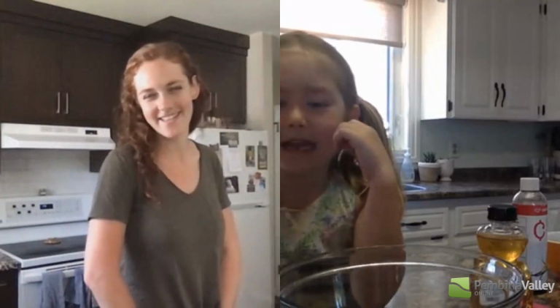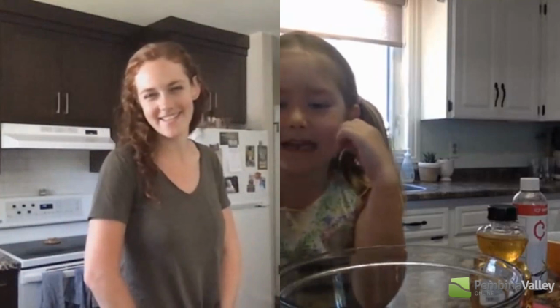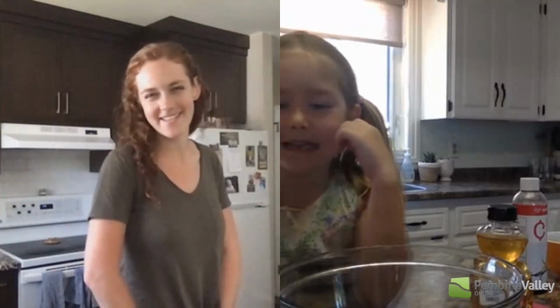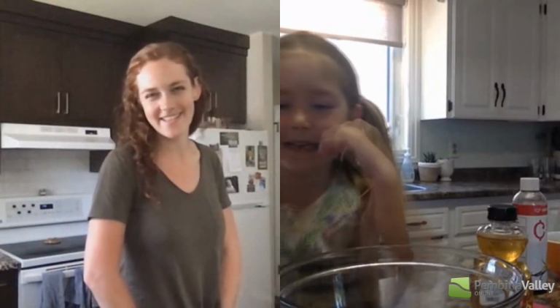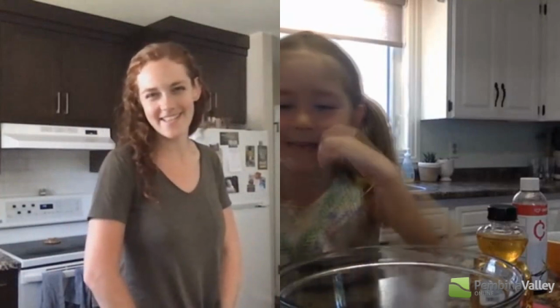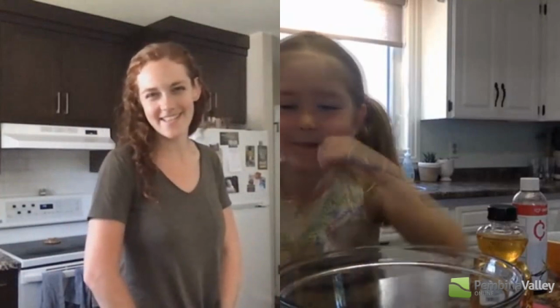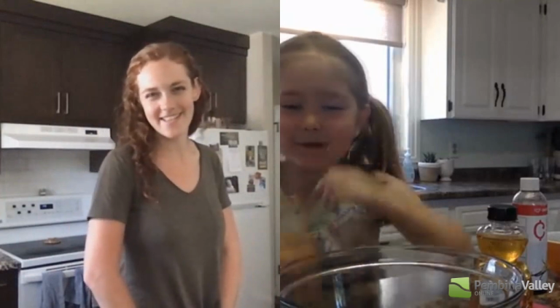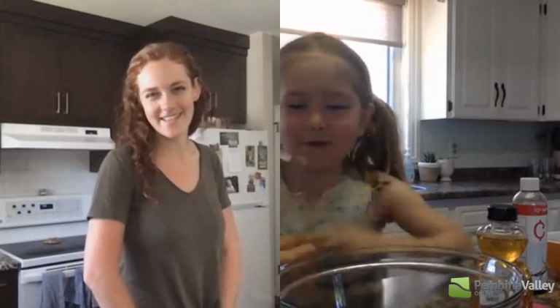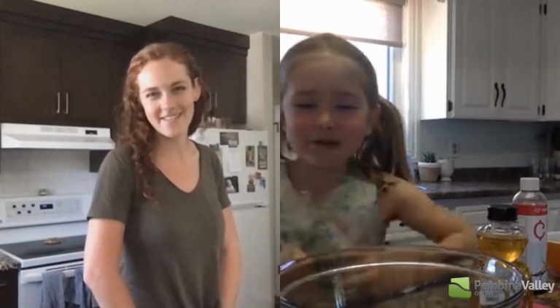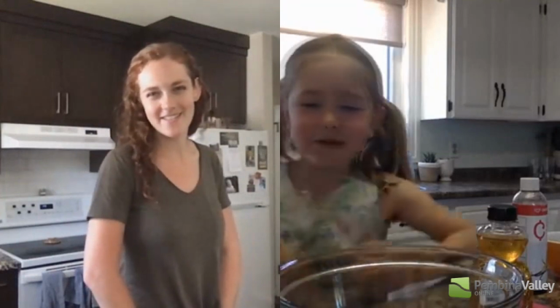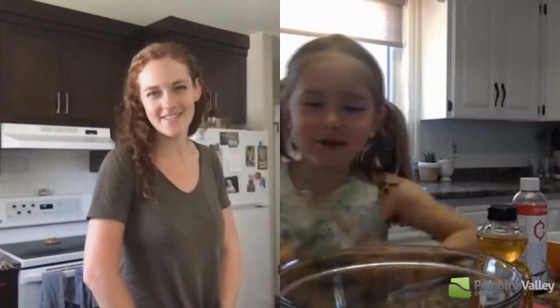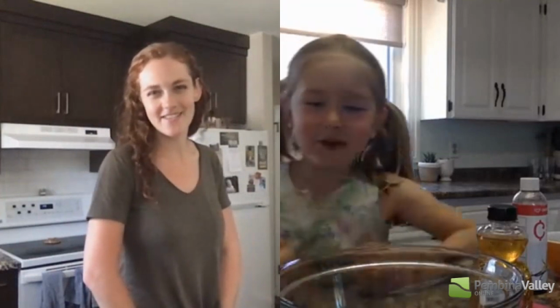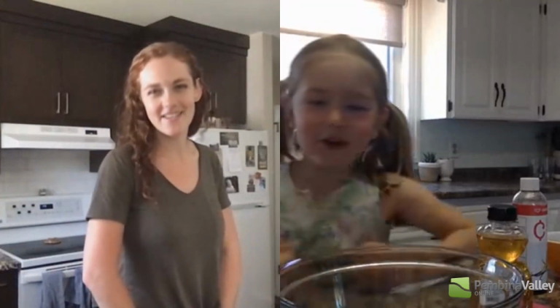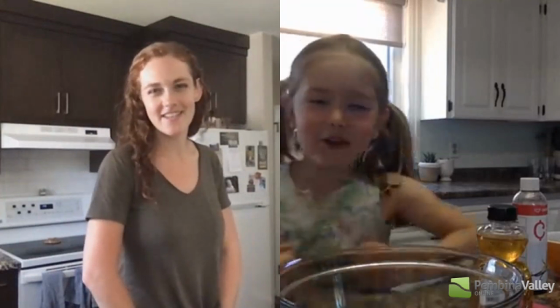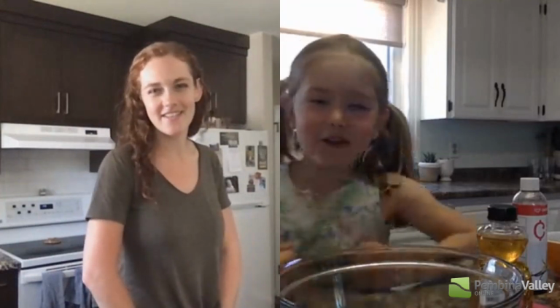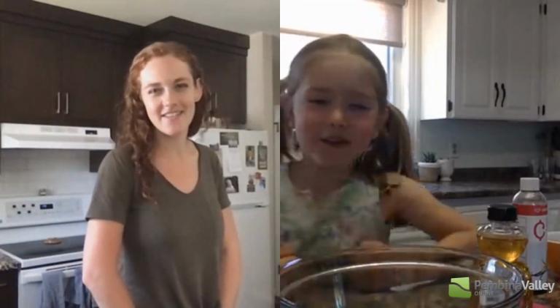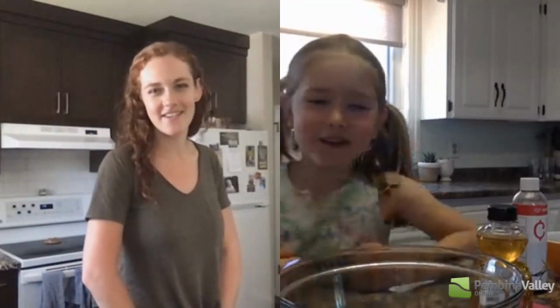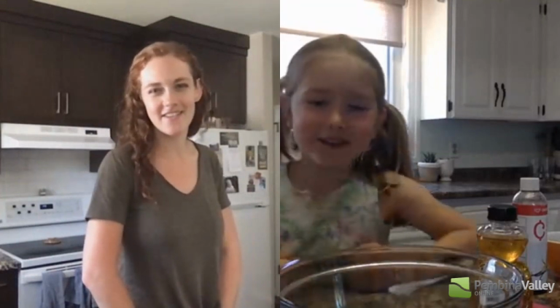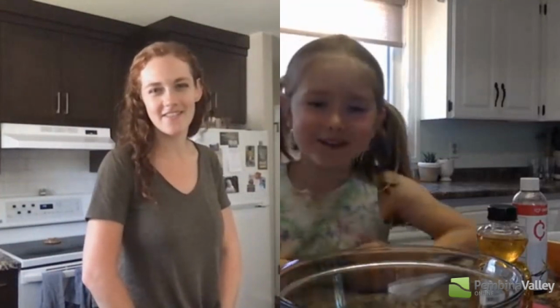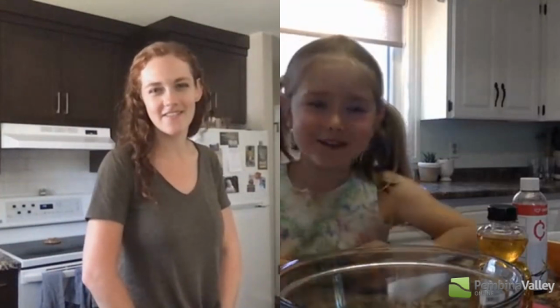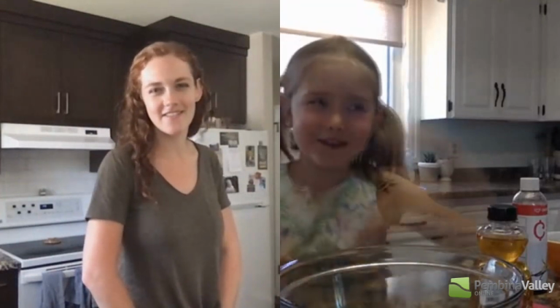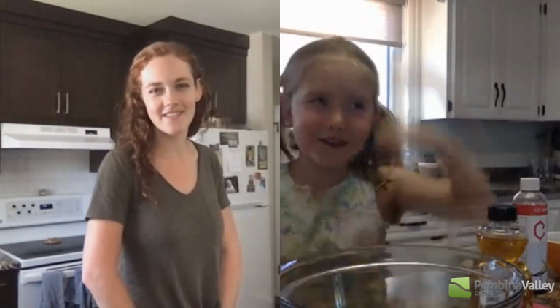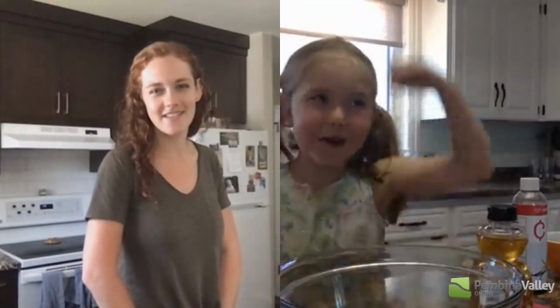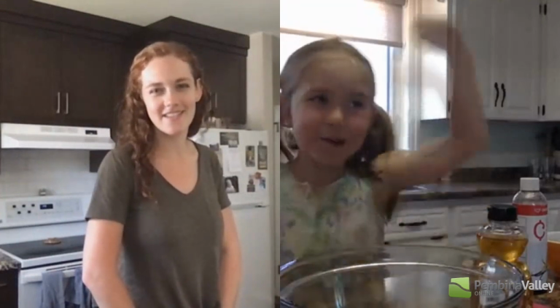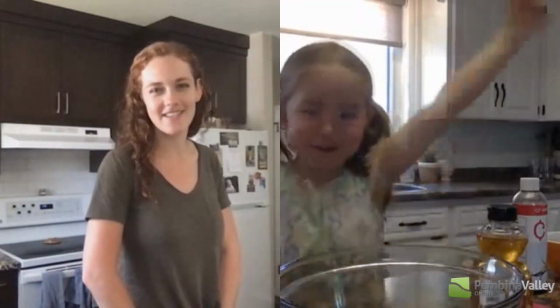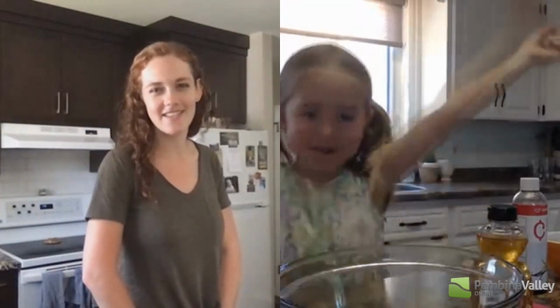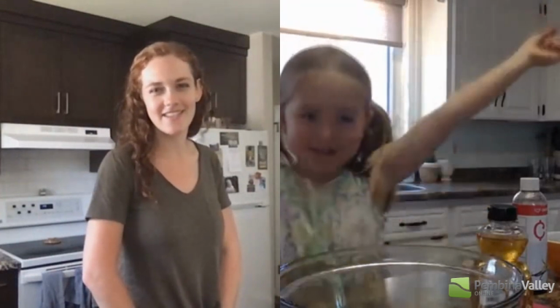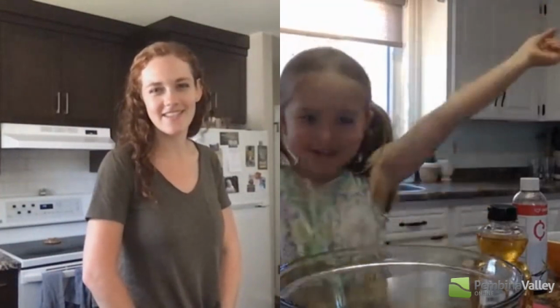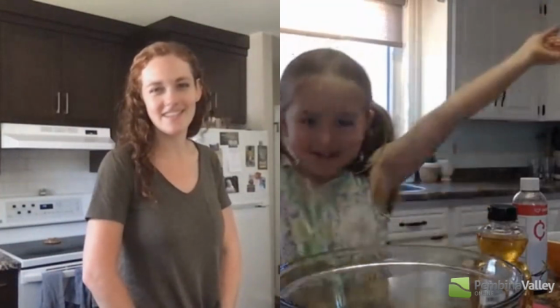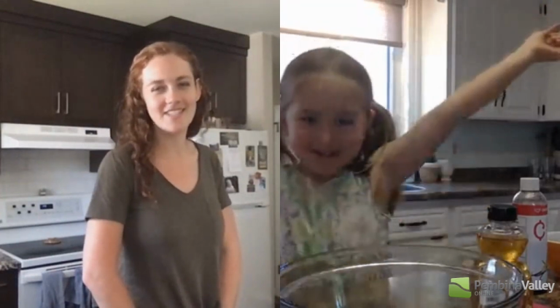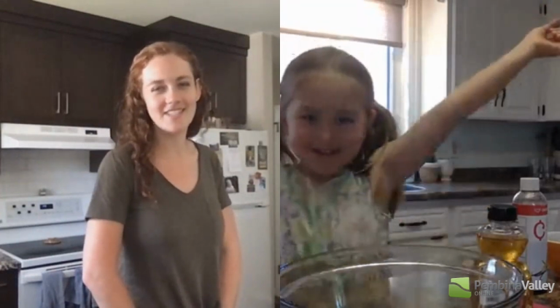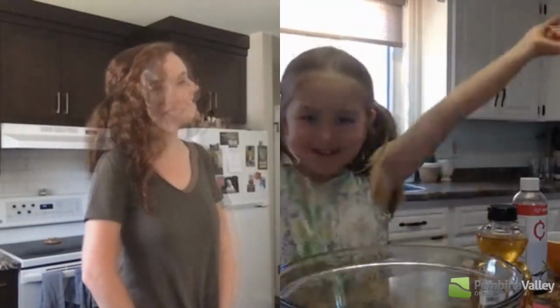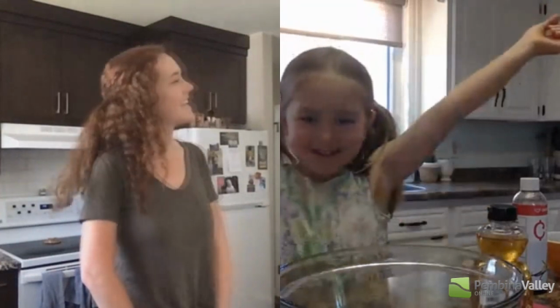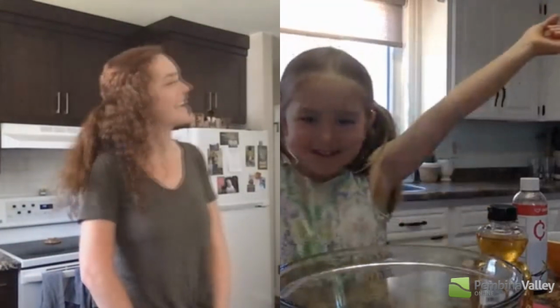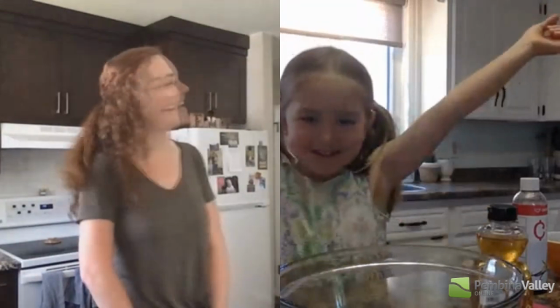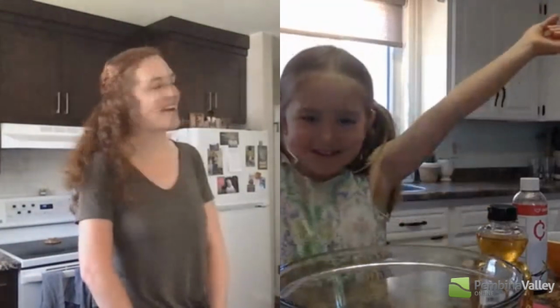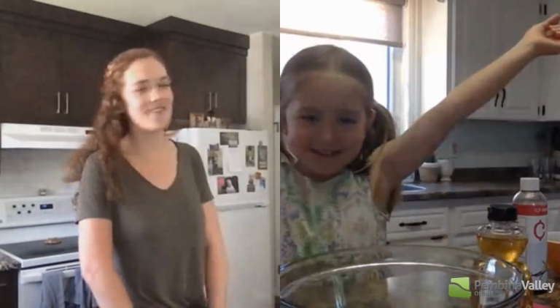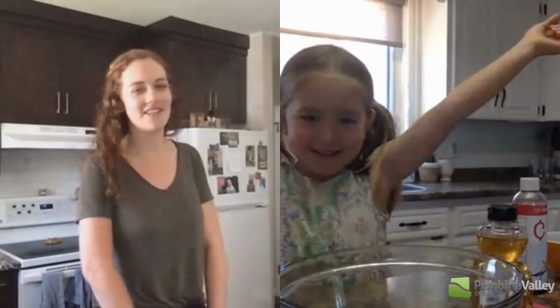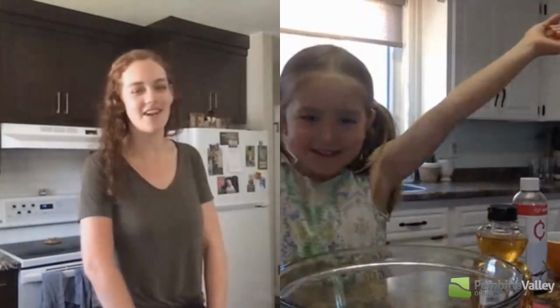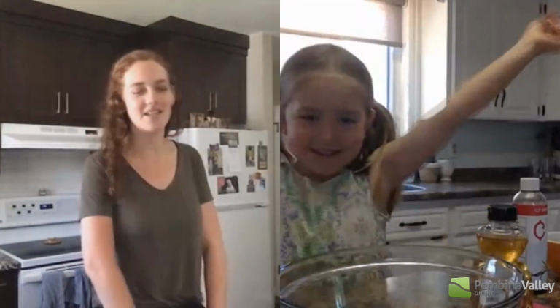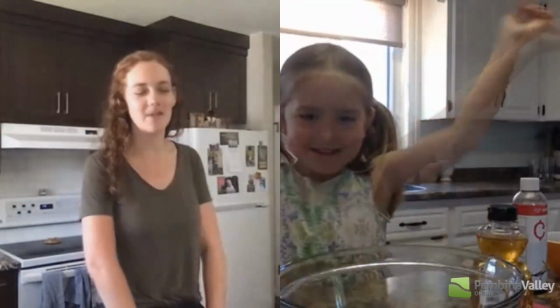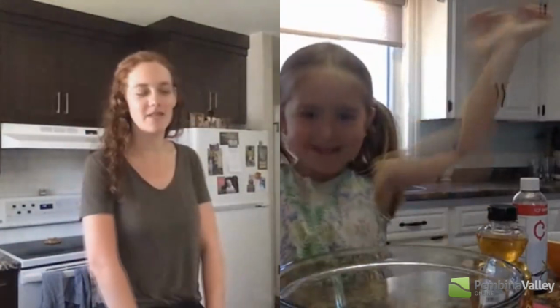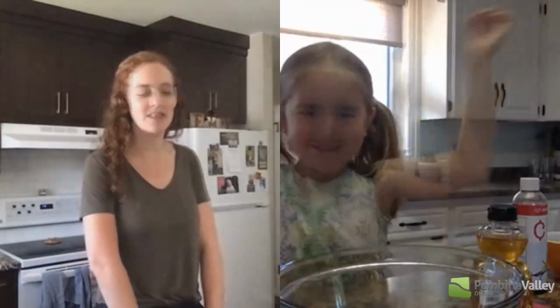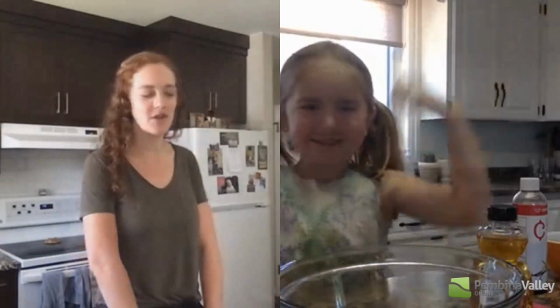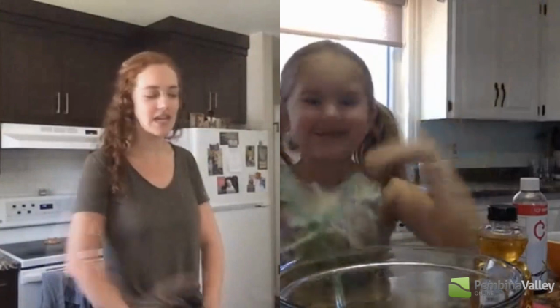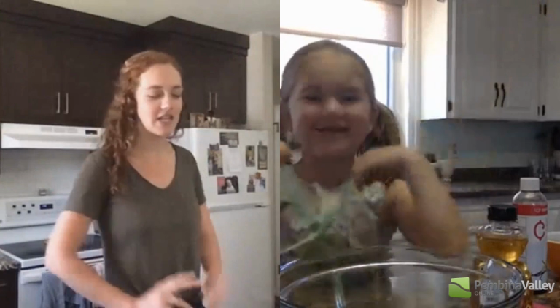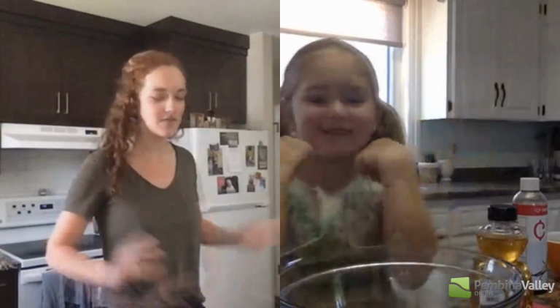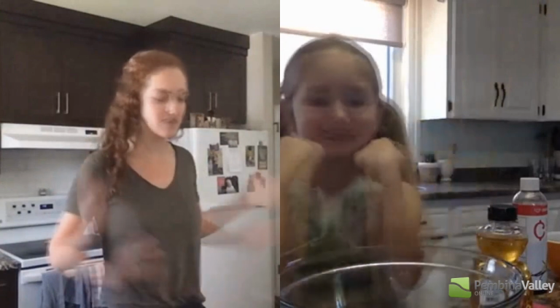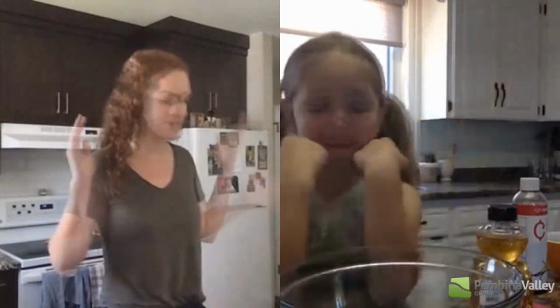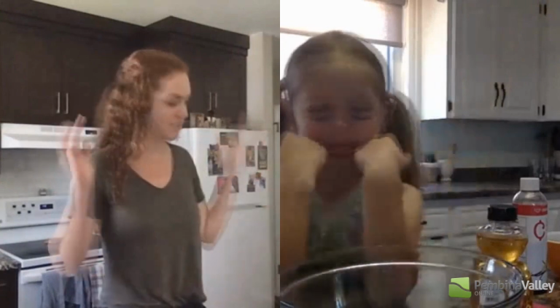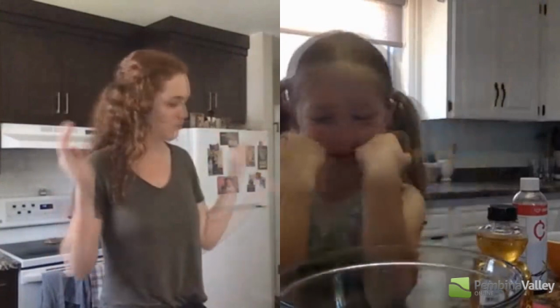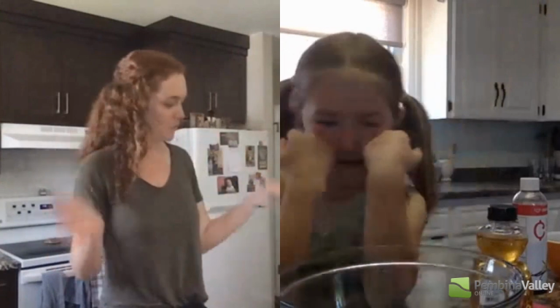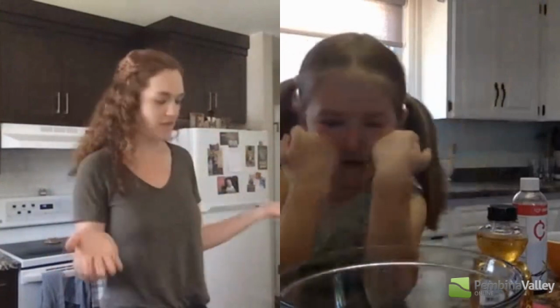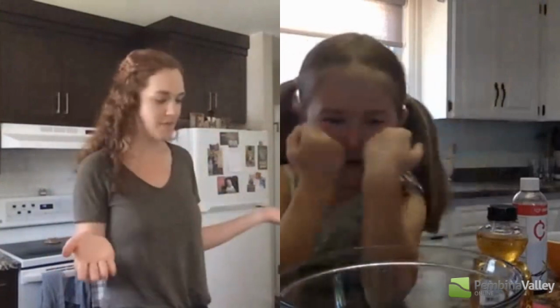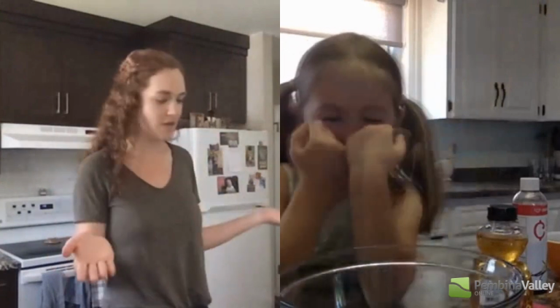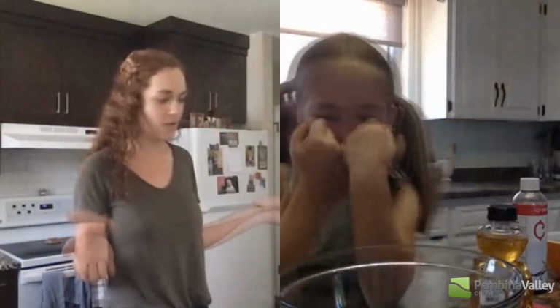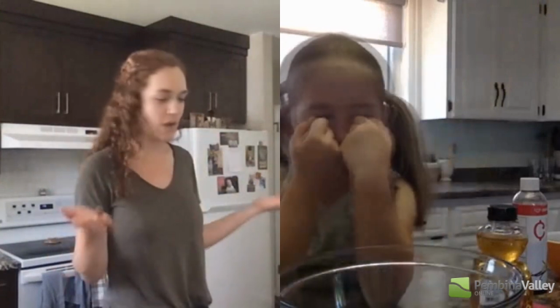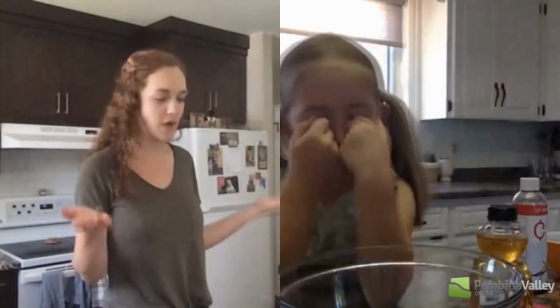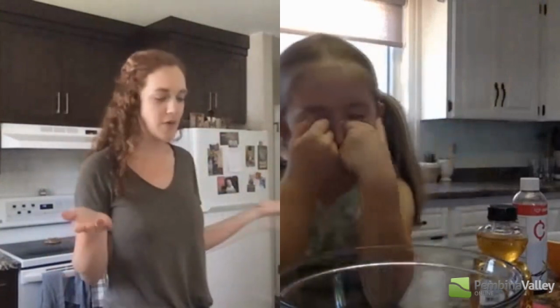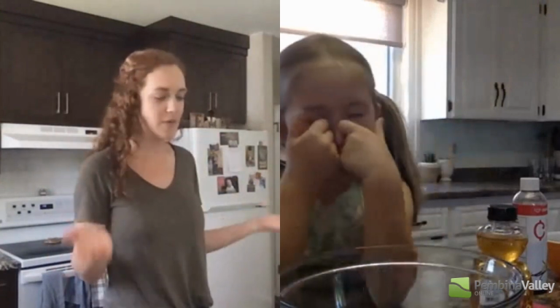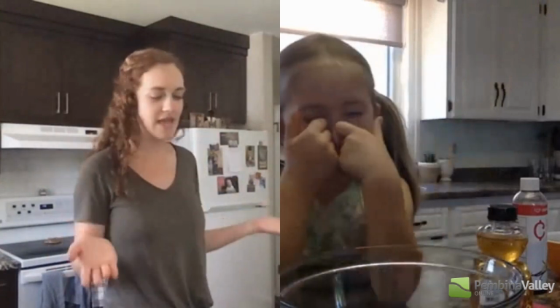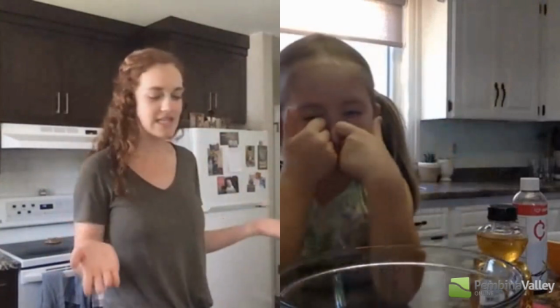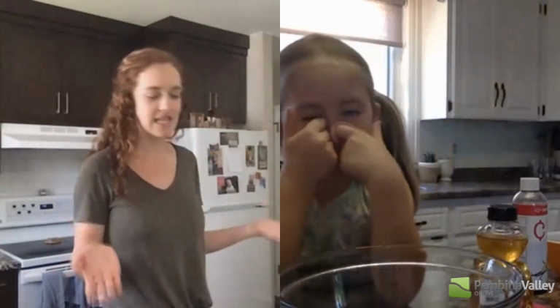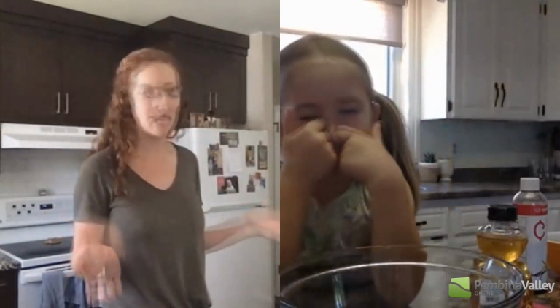My name is Sawyer. And Sawyer, can you let me know what are we making today?